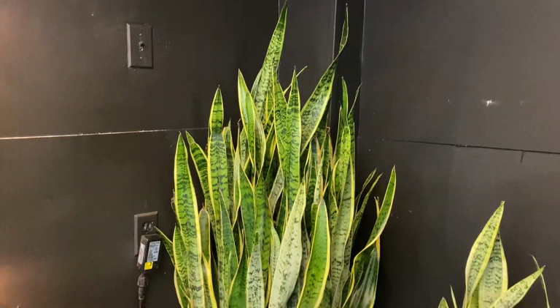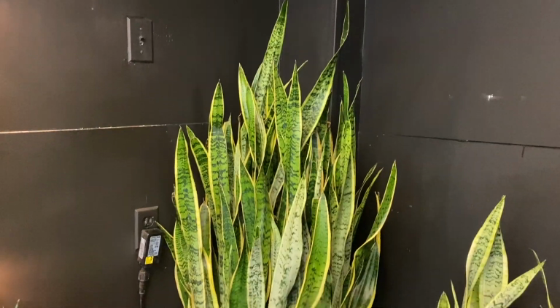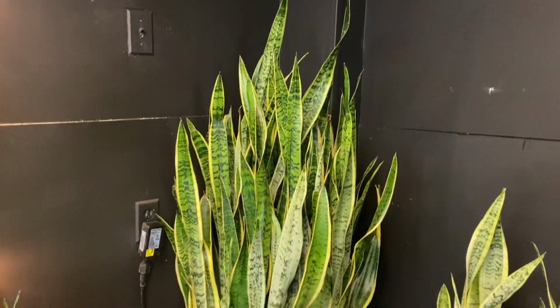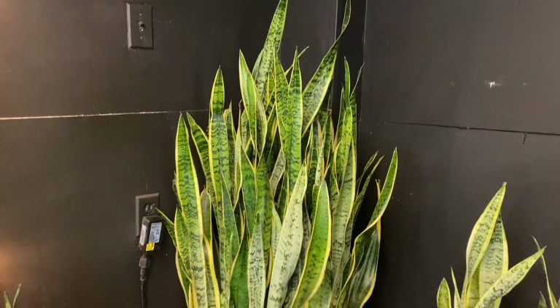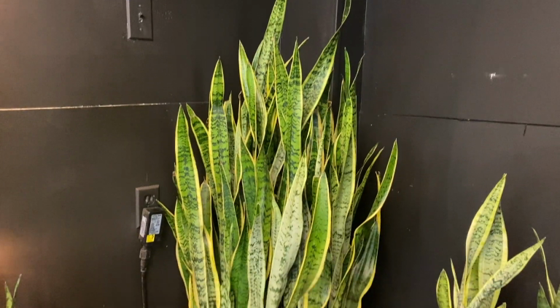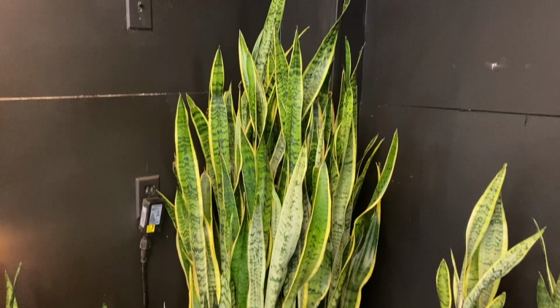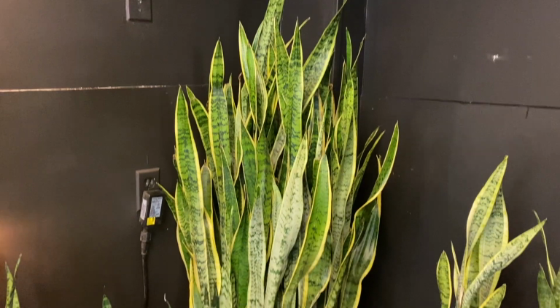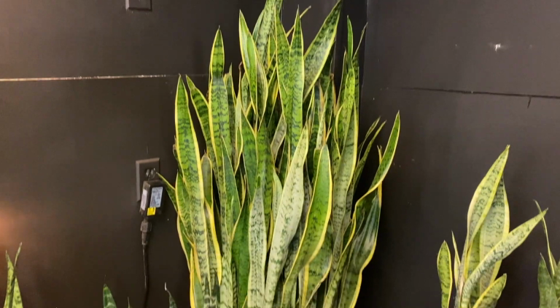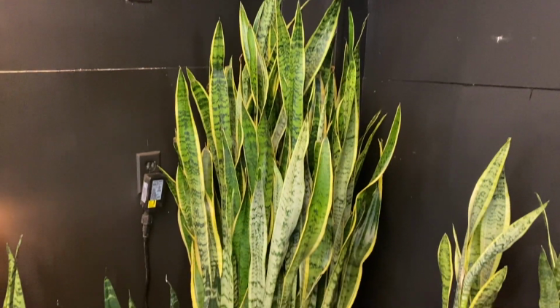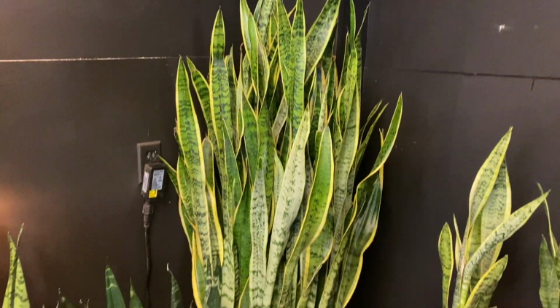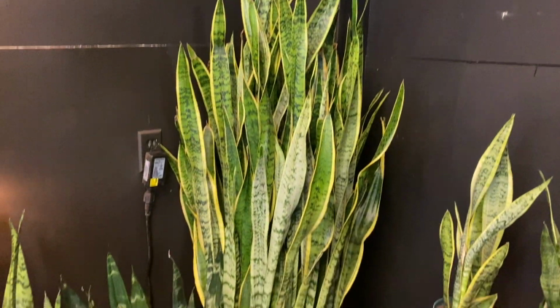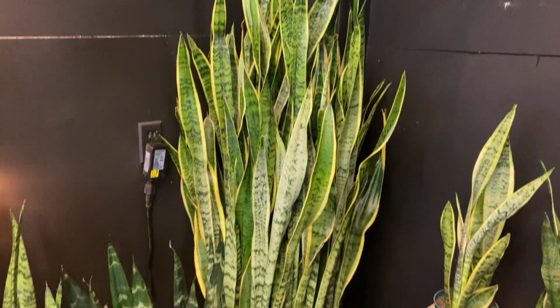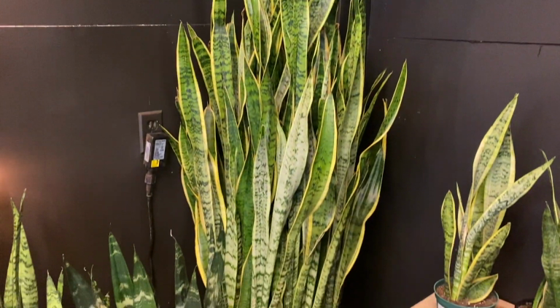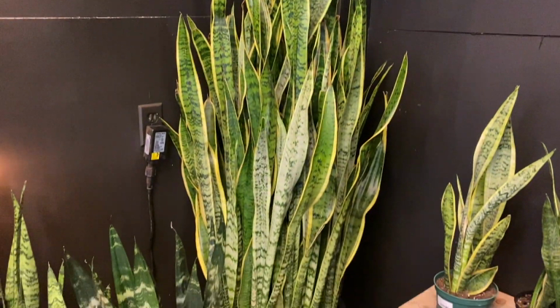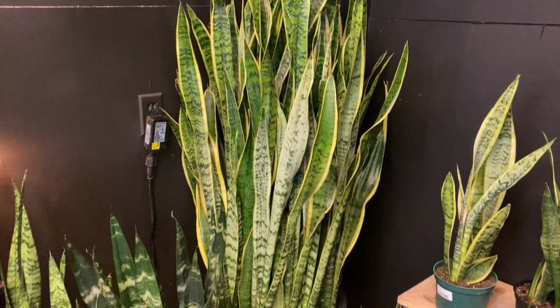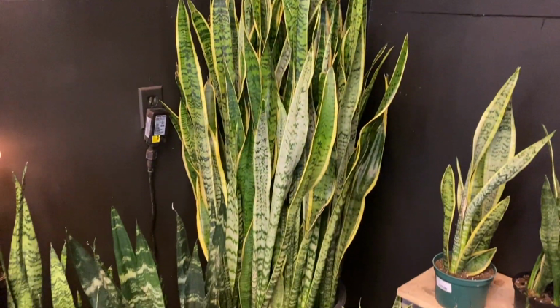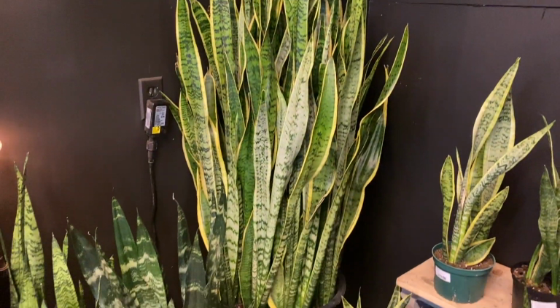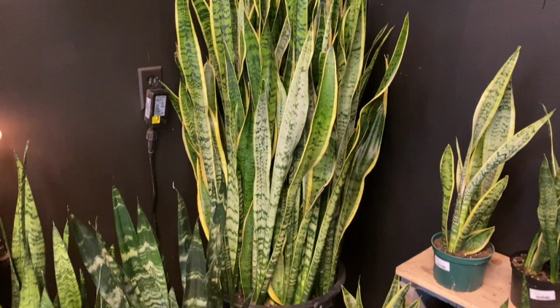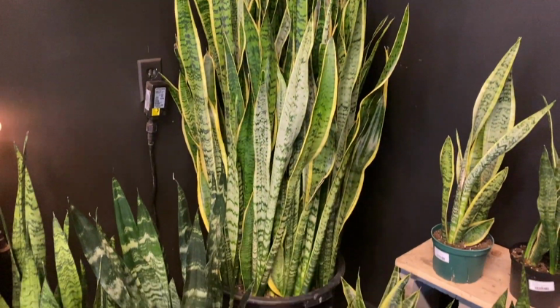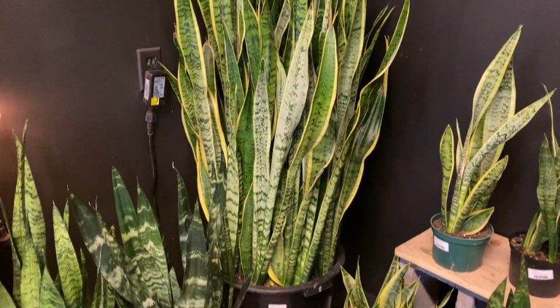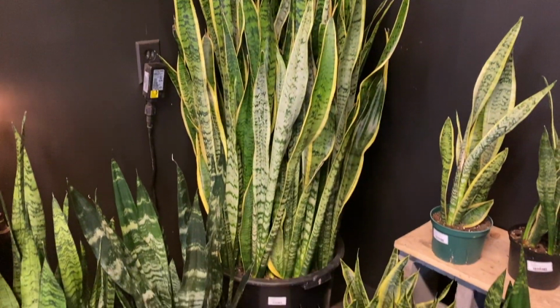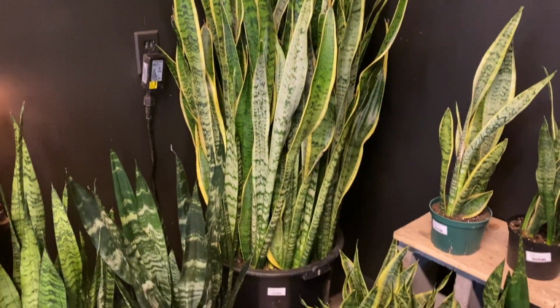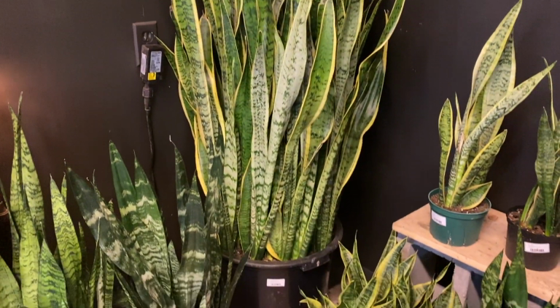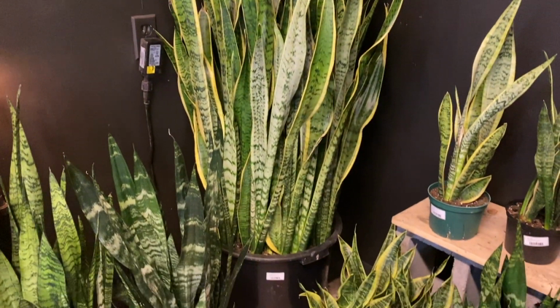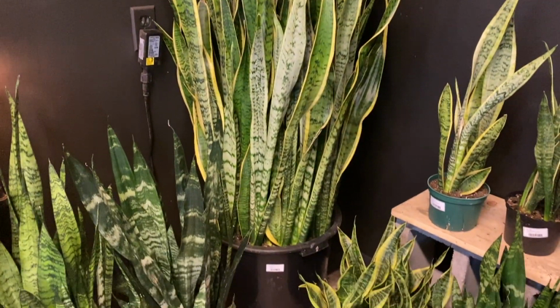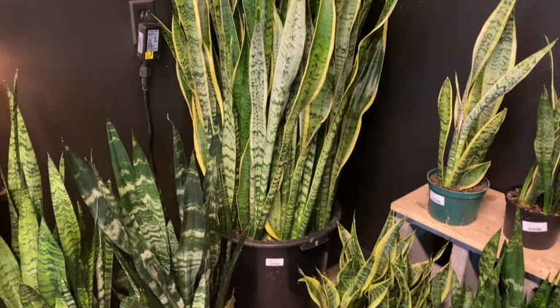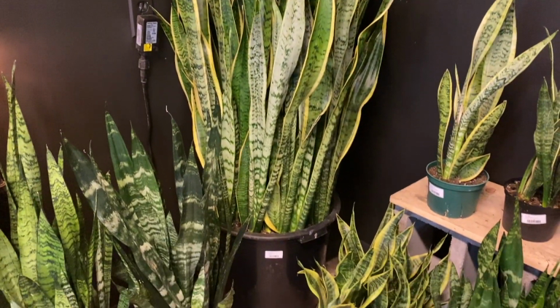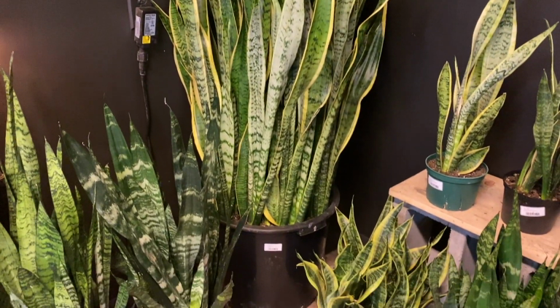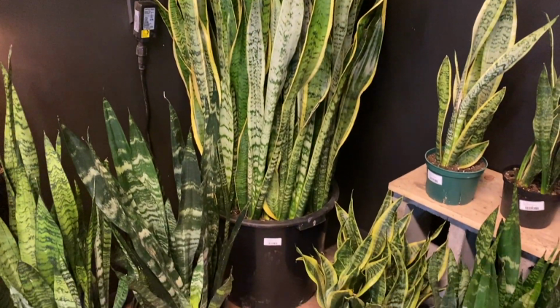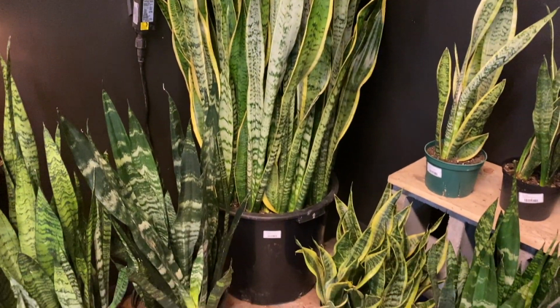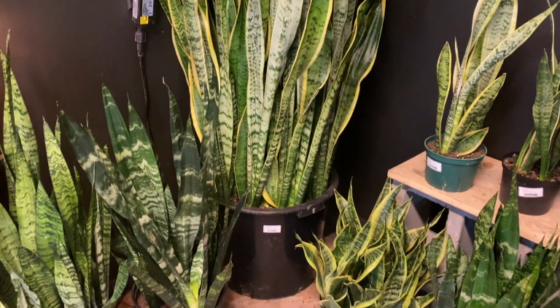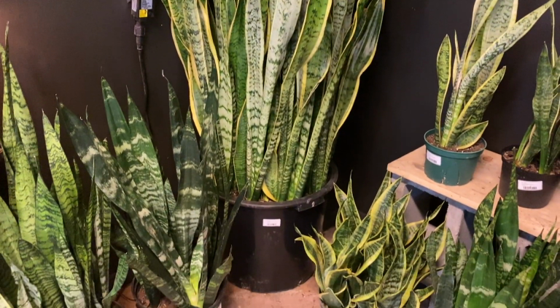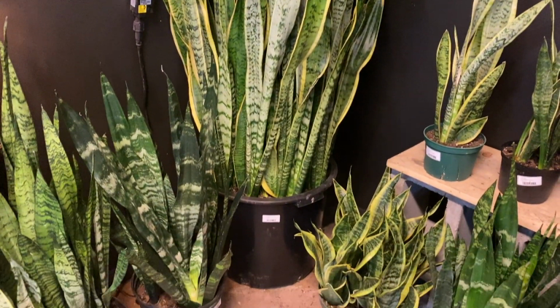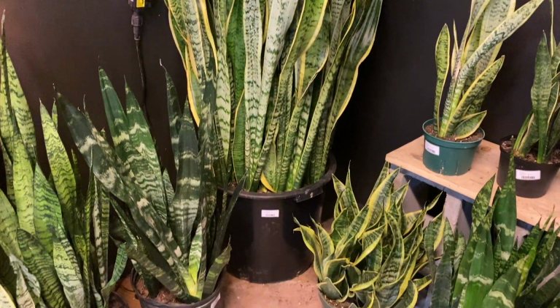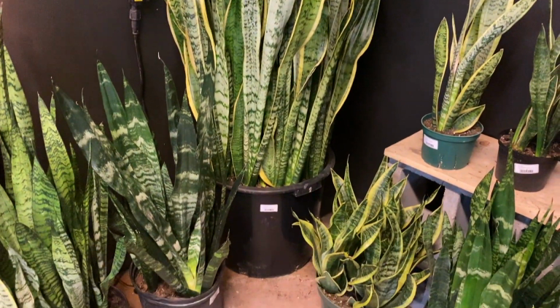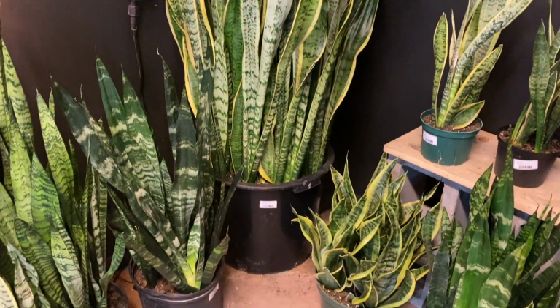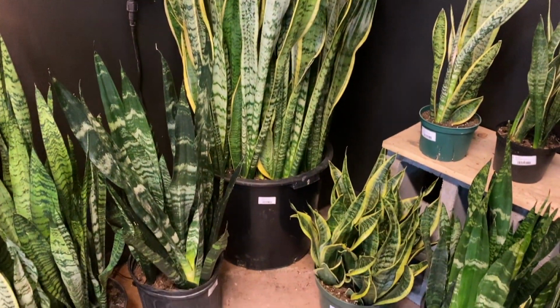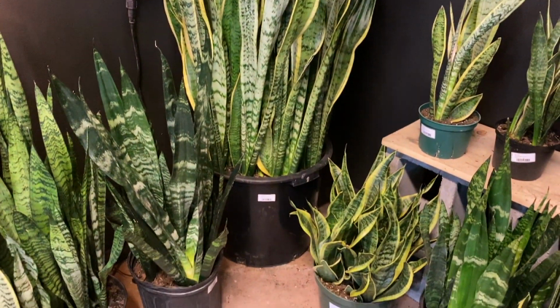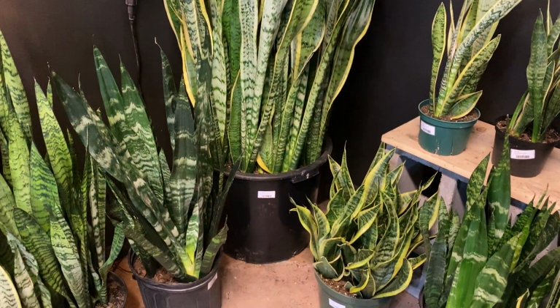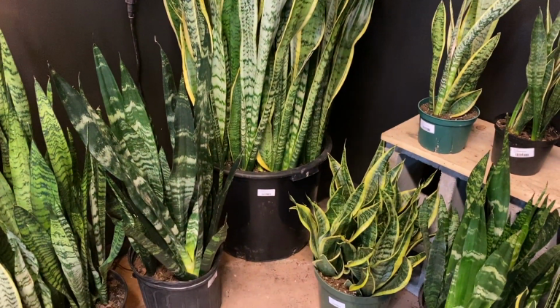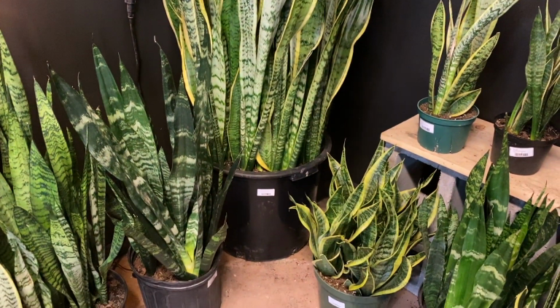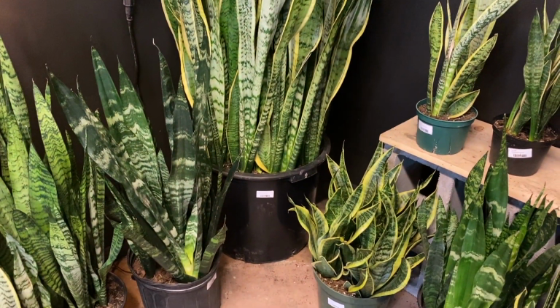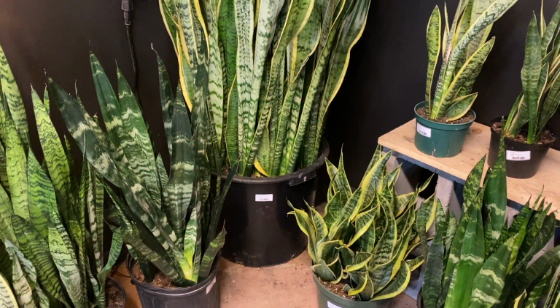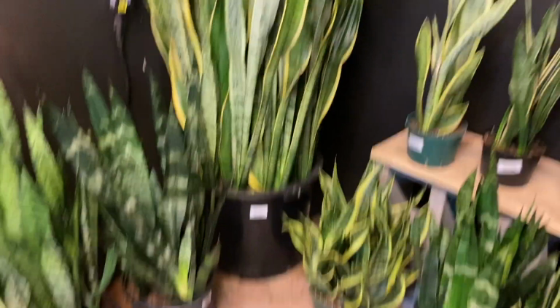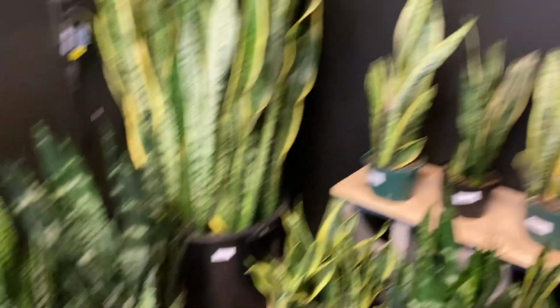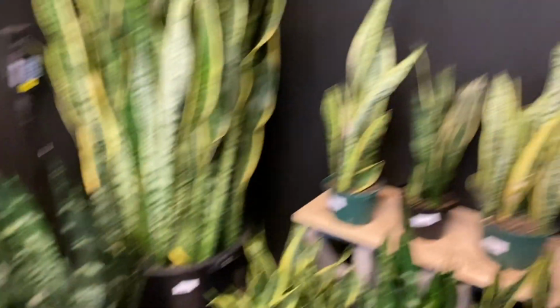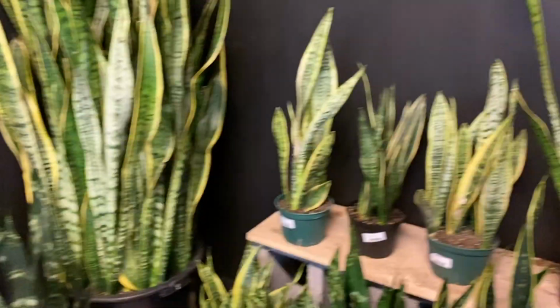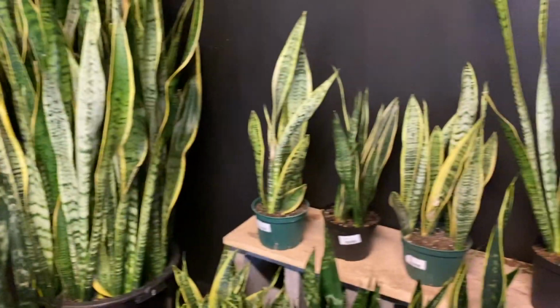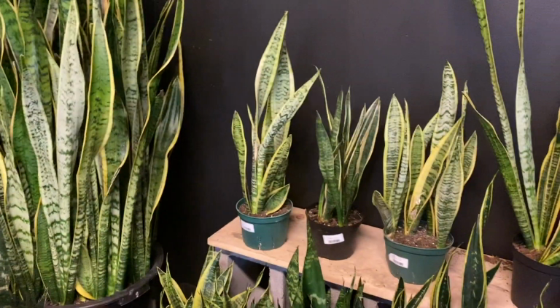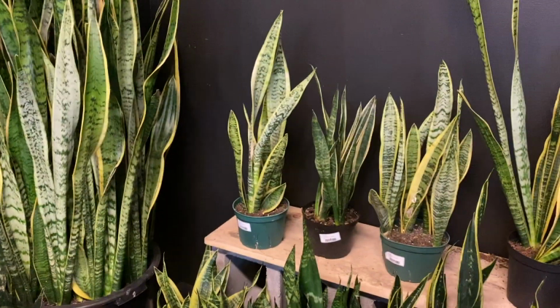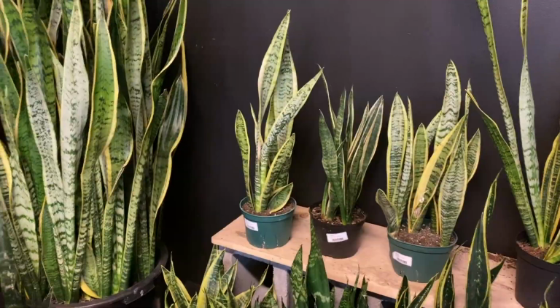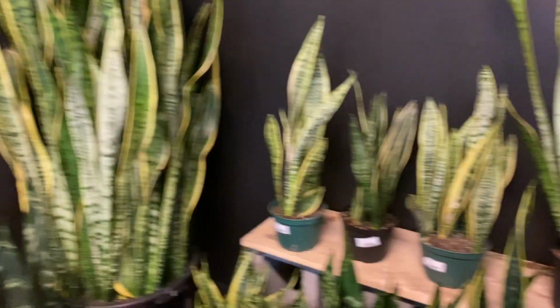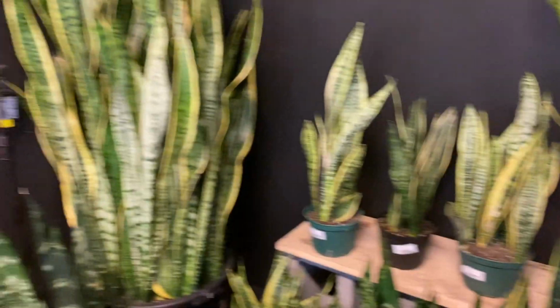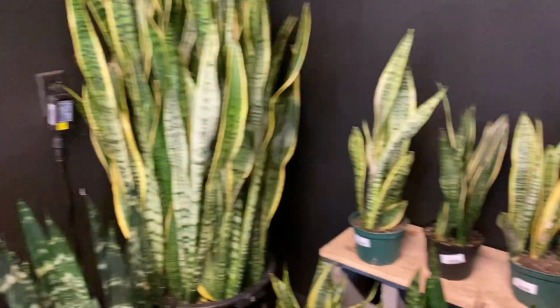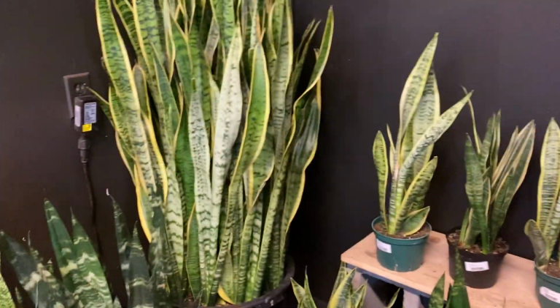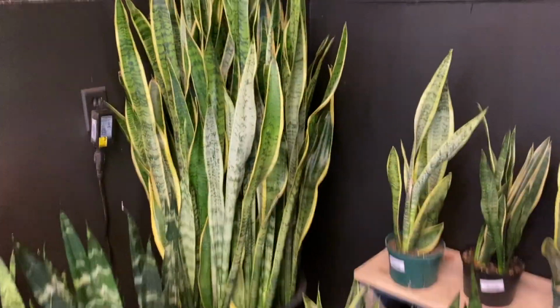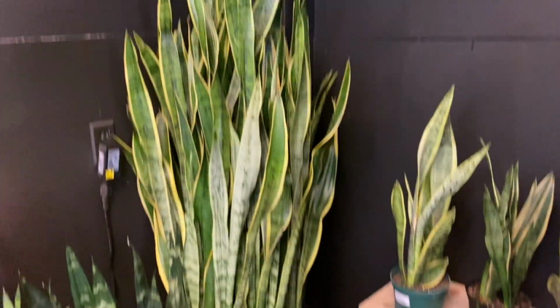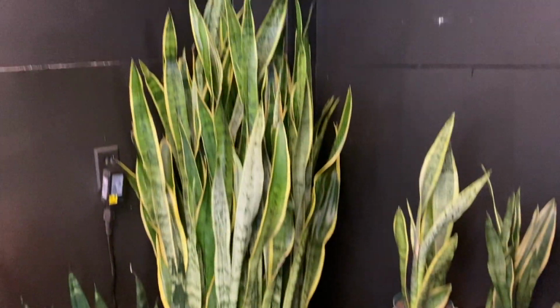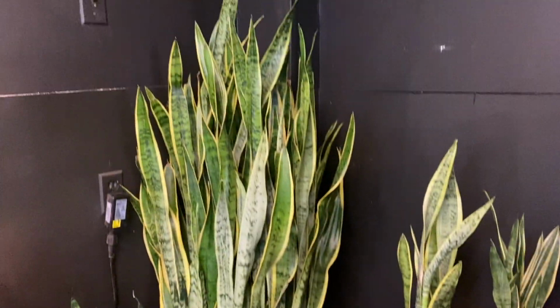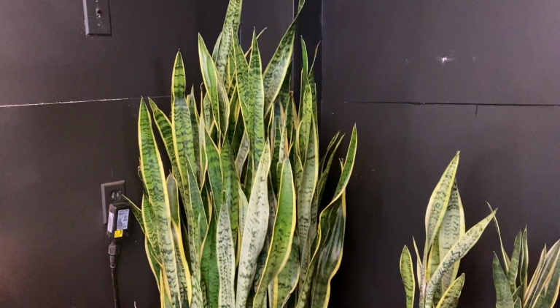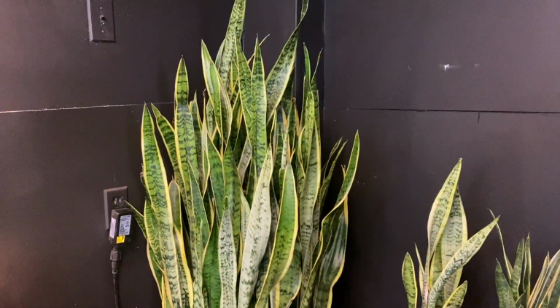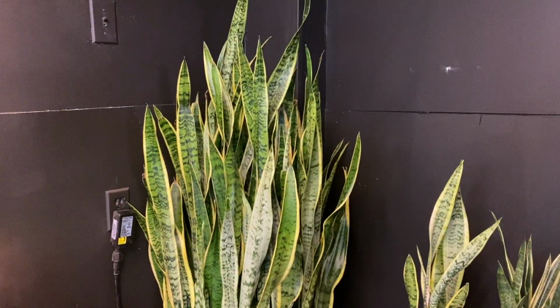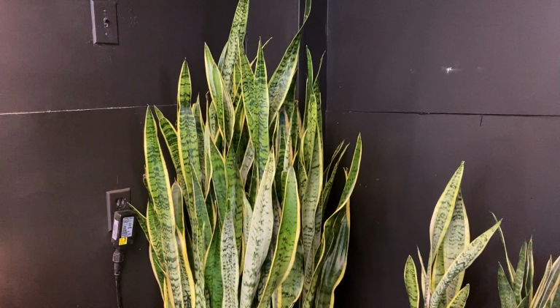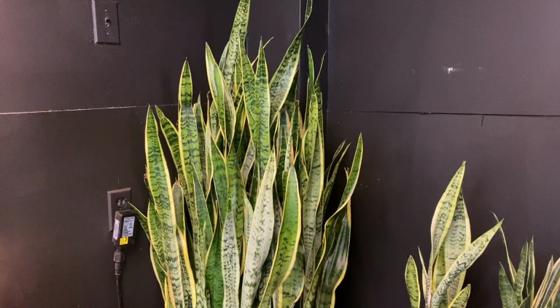Guys, look at how massive this snake plant is. Holy crap — compared to that, that is crazy.